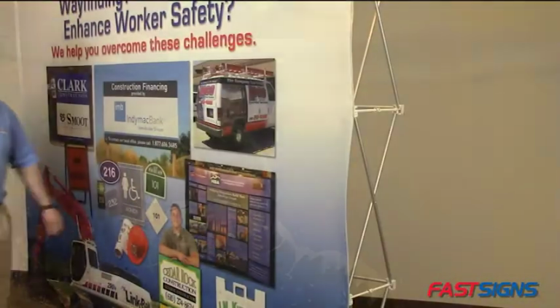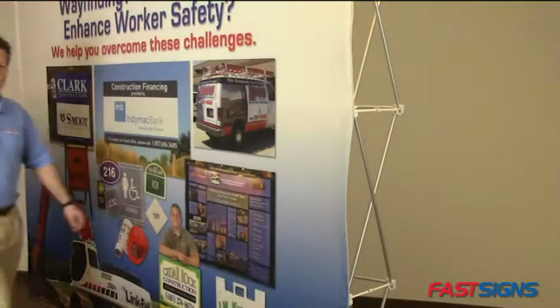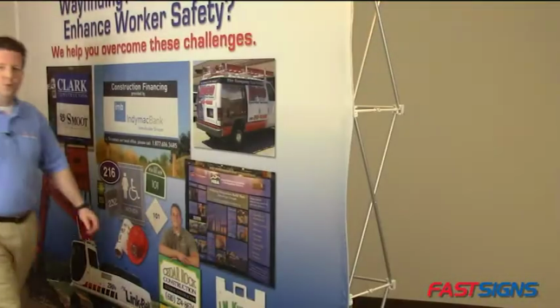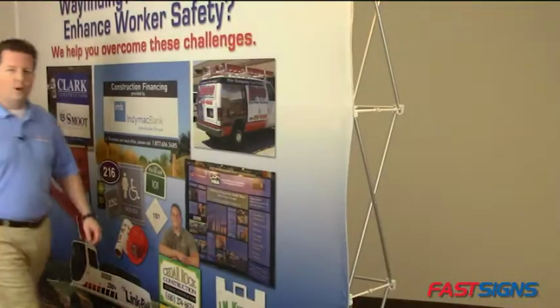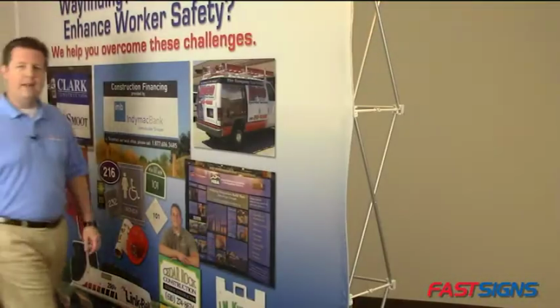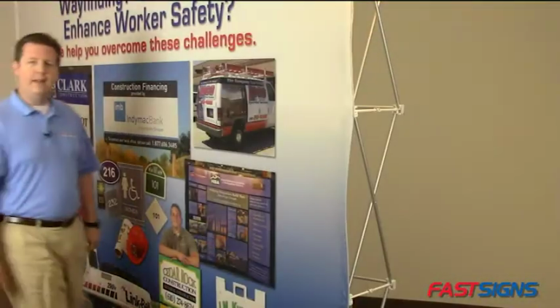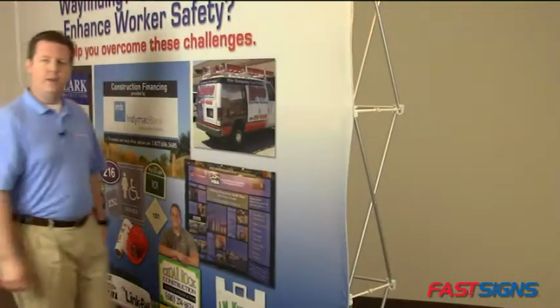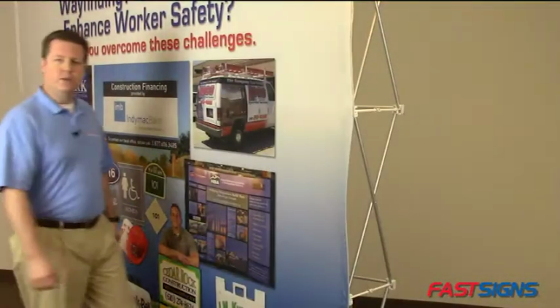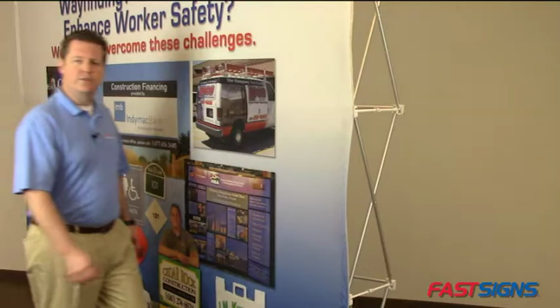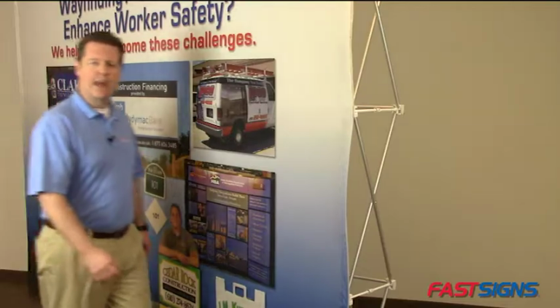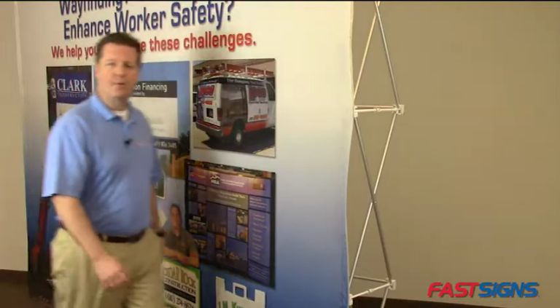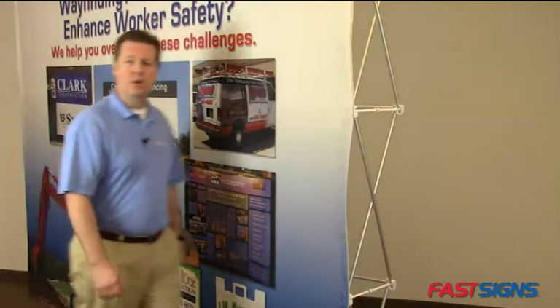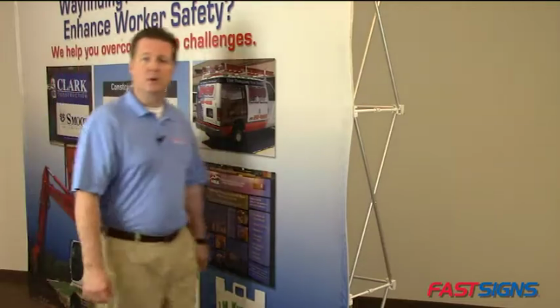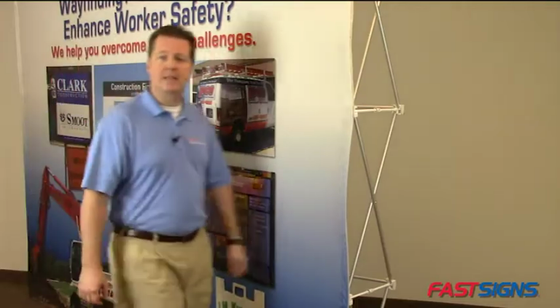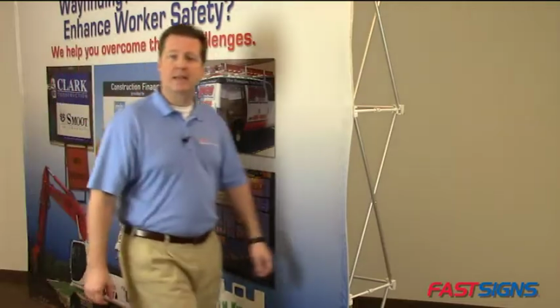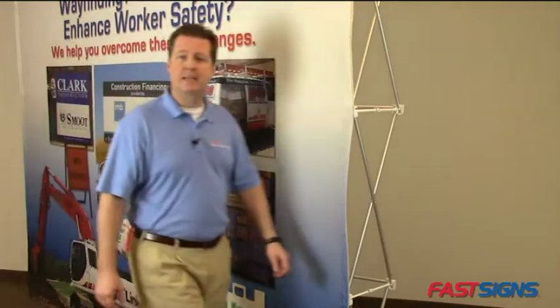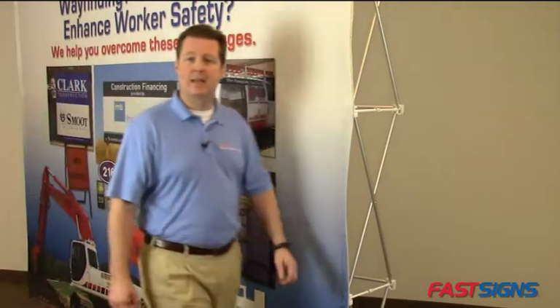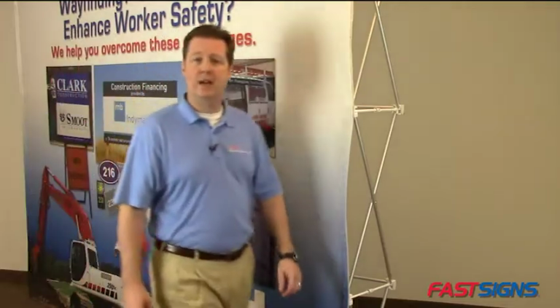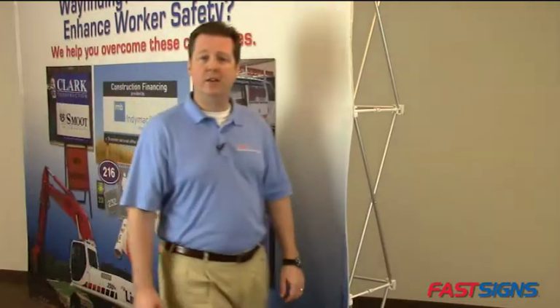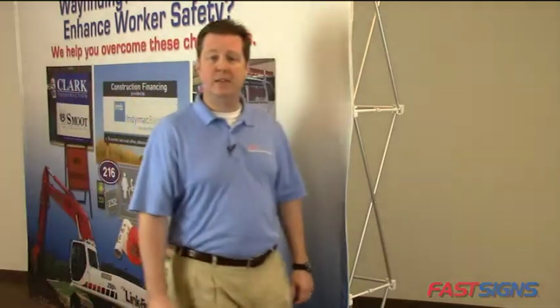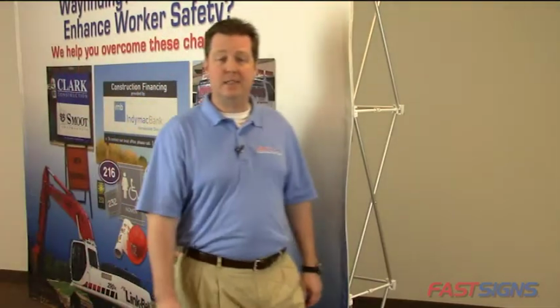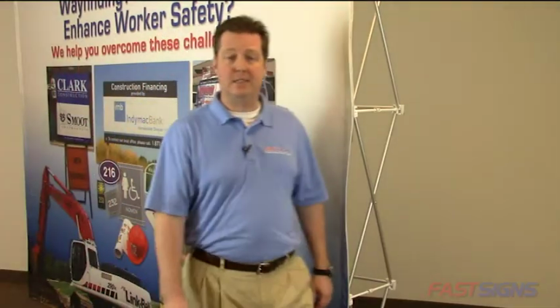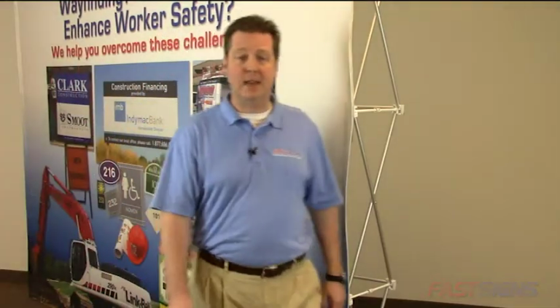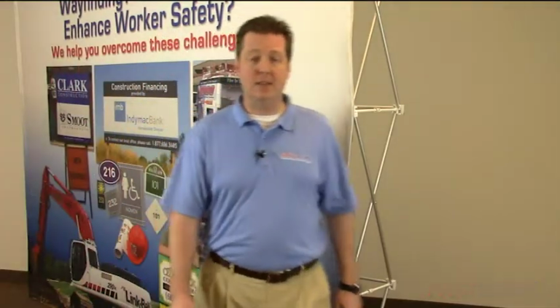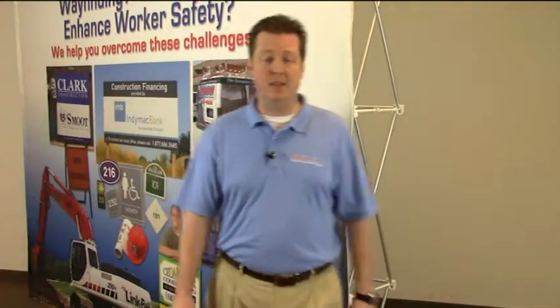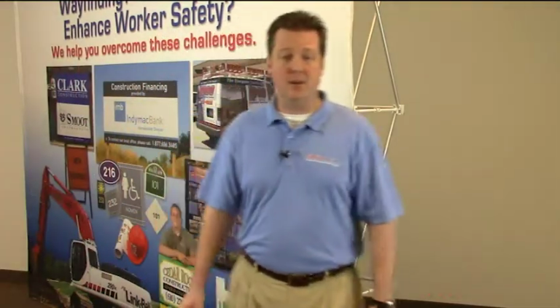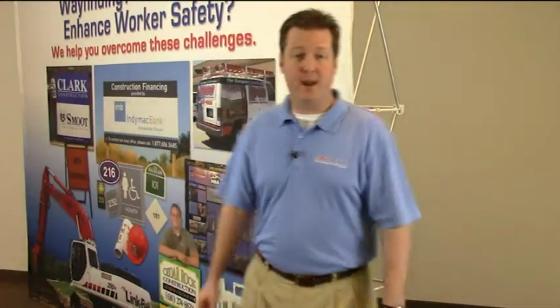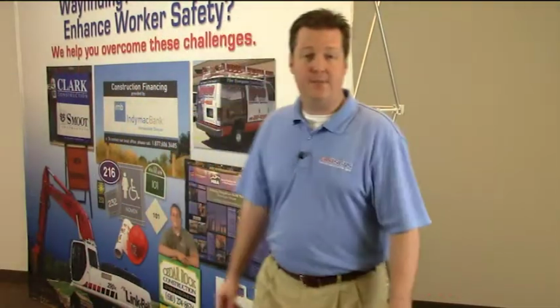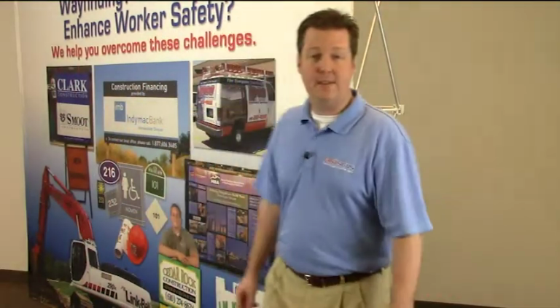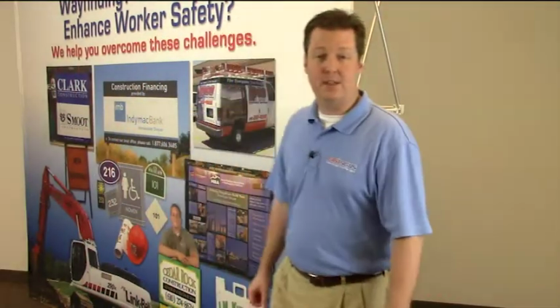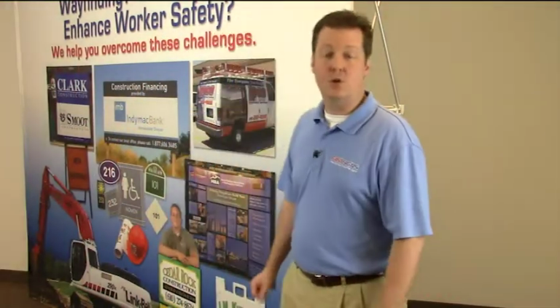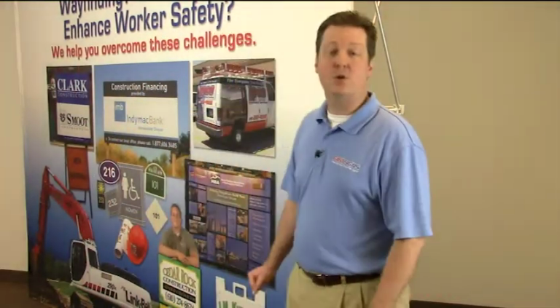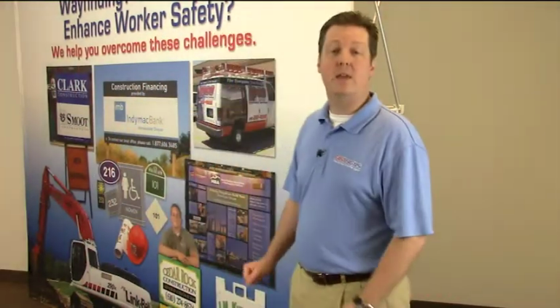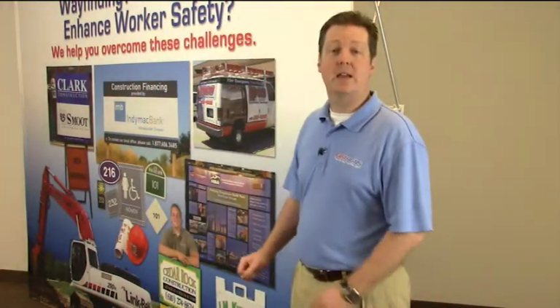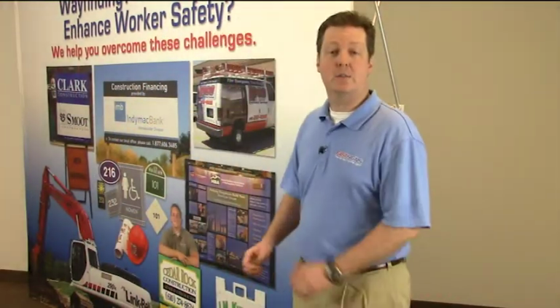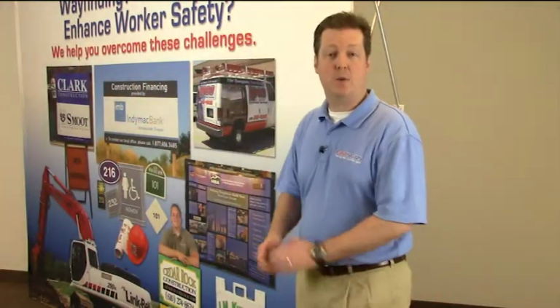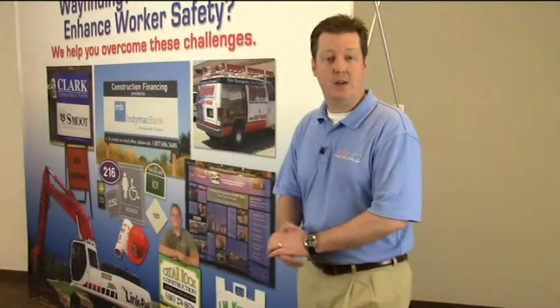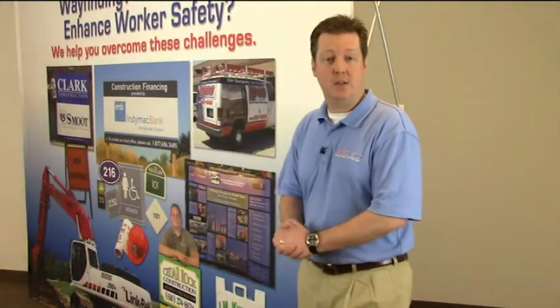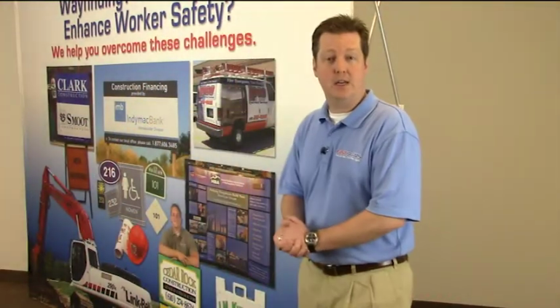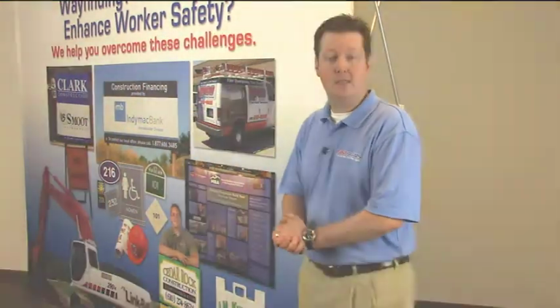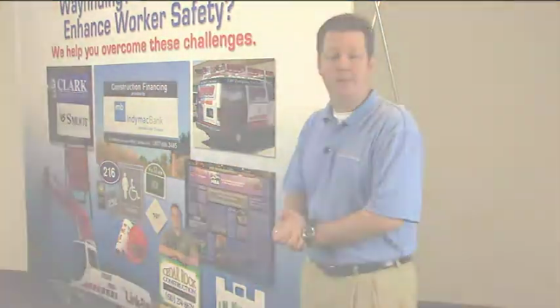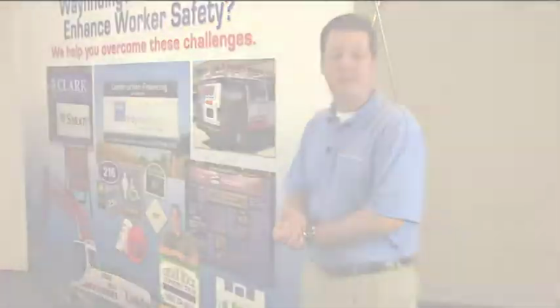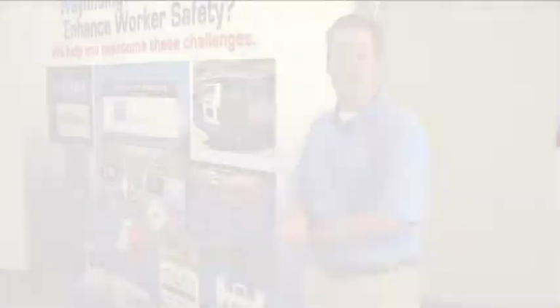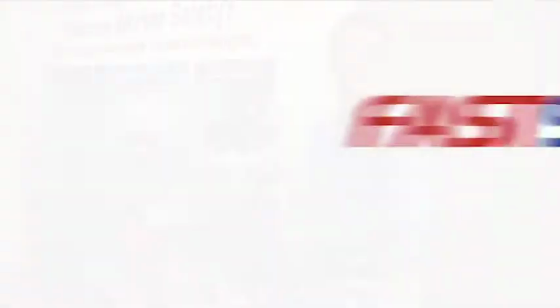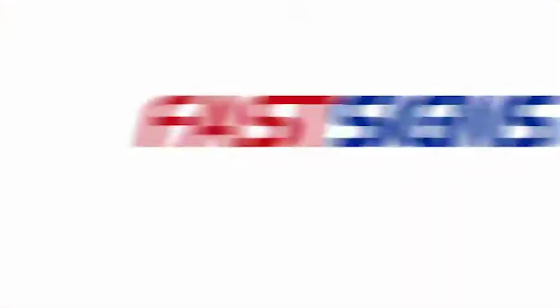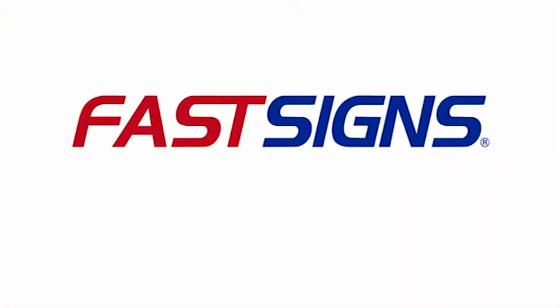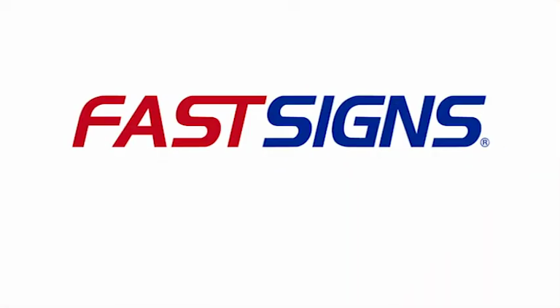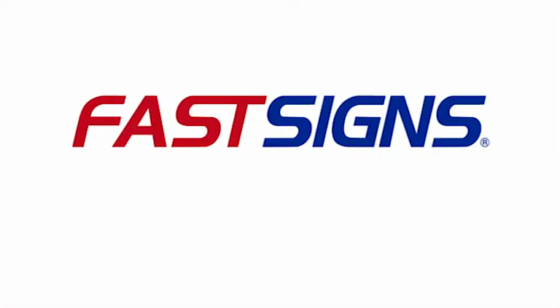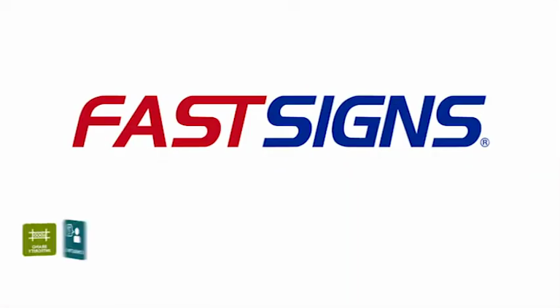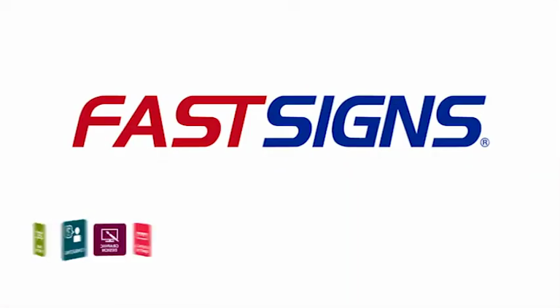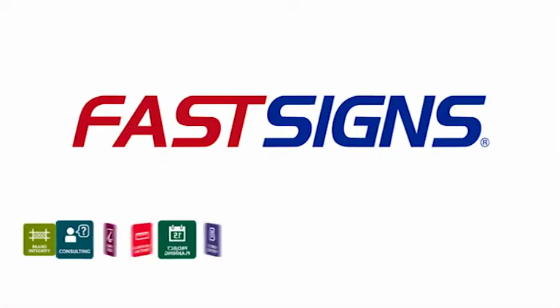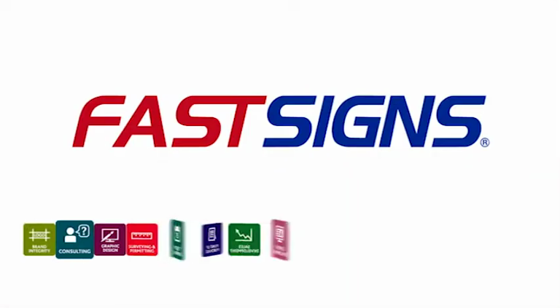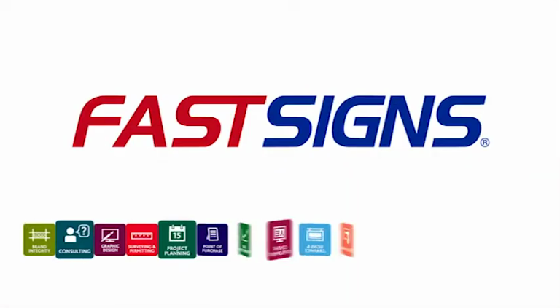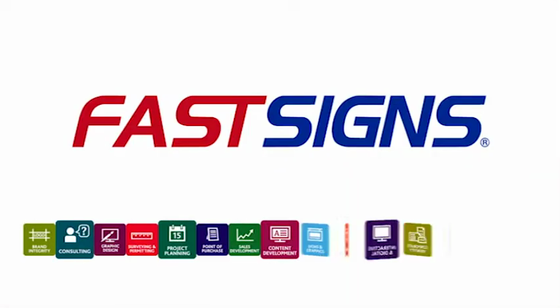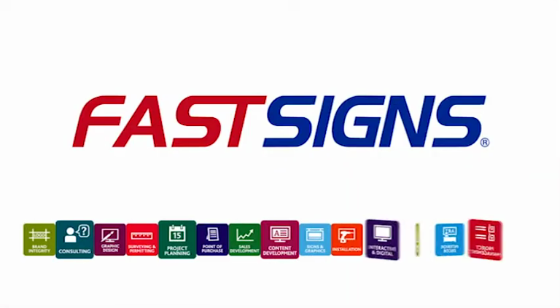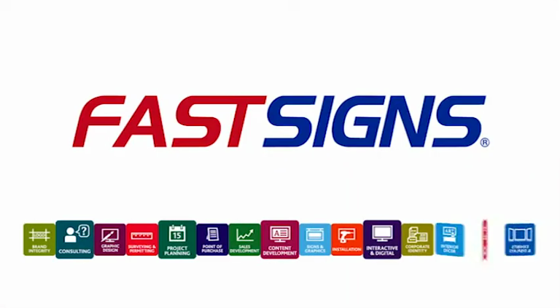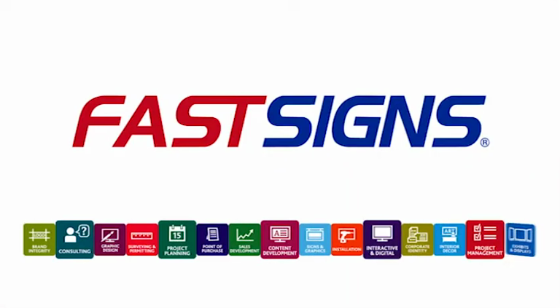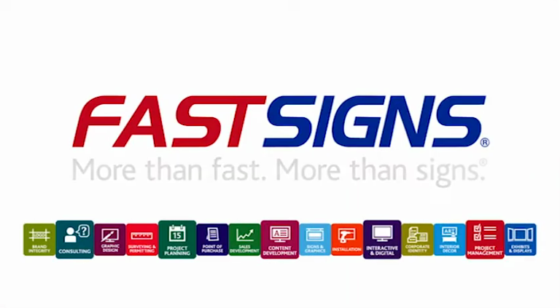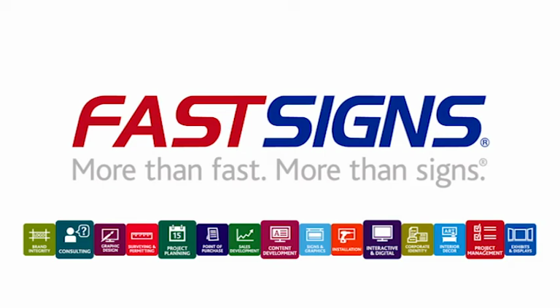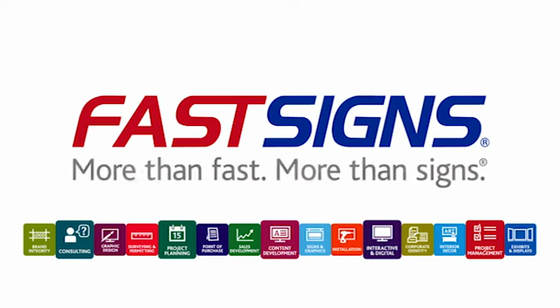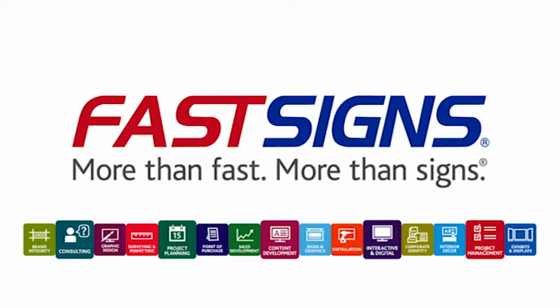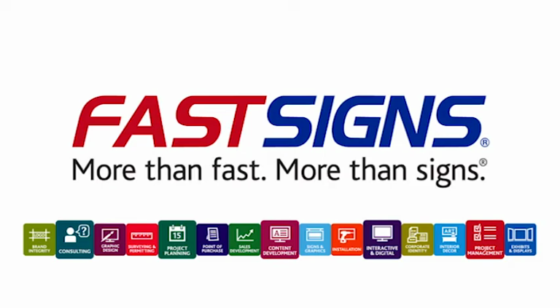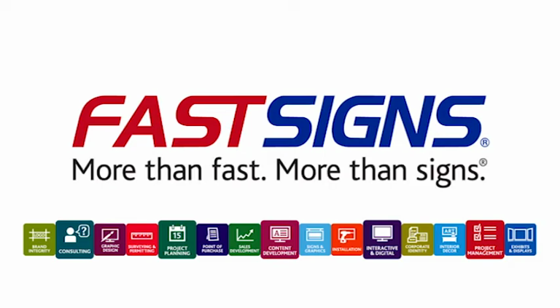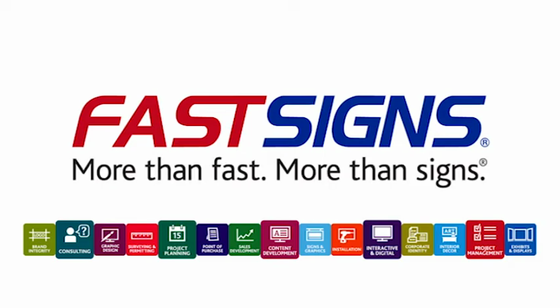Ready to use fabric or textiles as signs and graphics in your next project? Well, at FastSigns, we're more than ready to help.